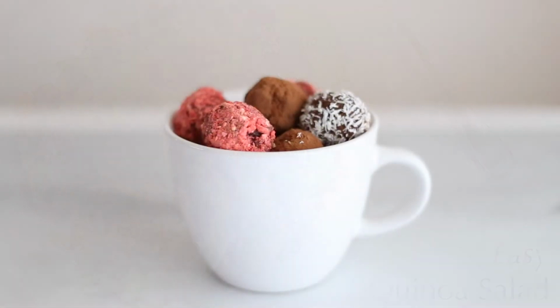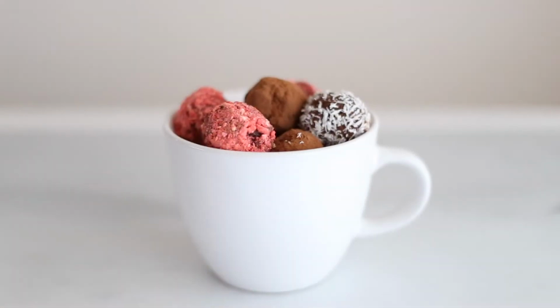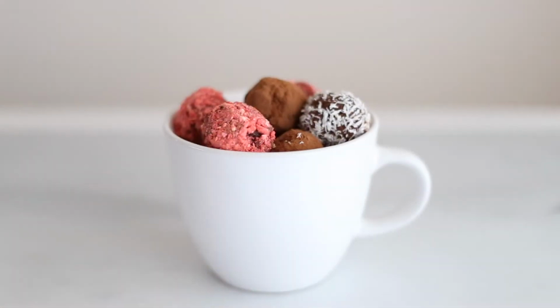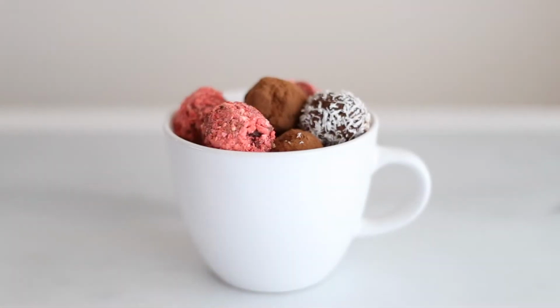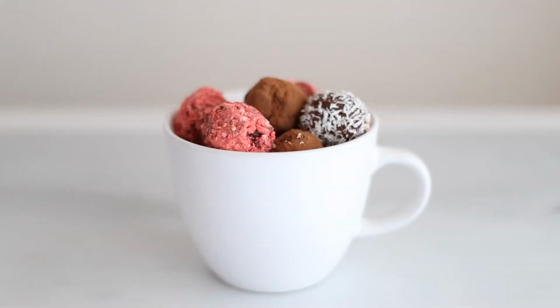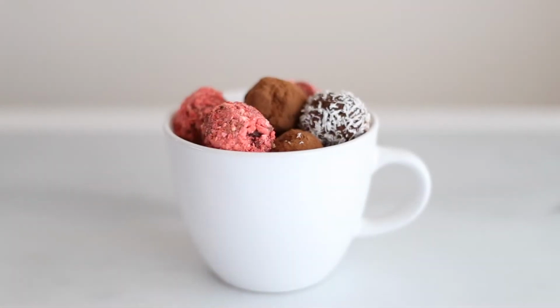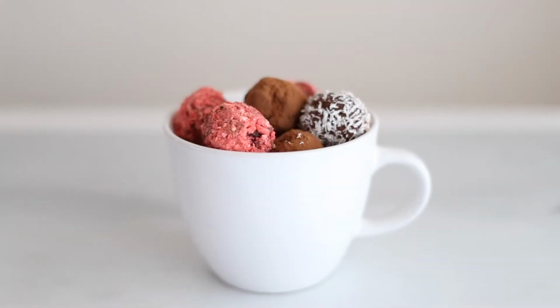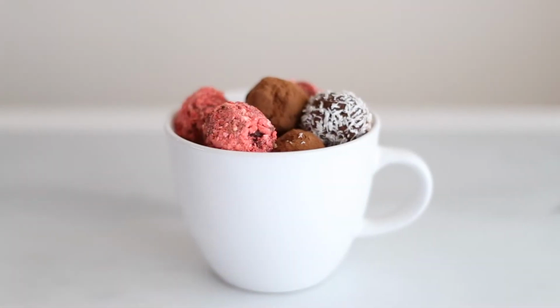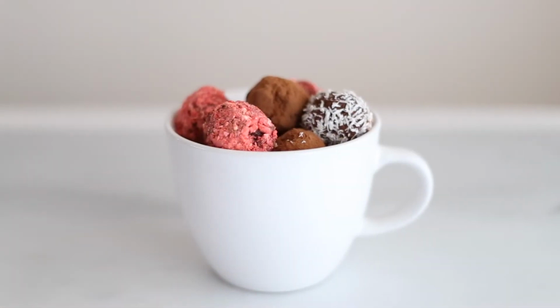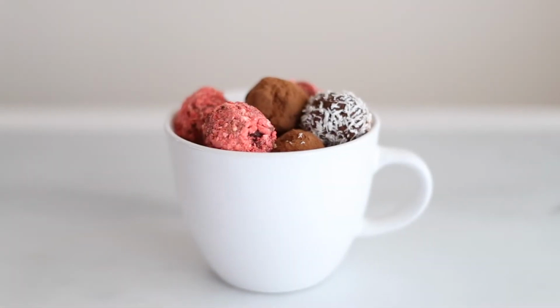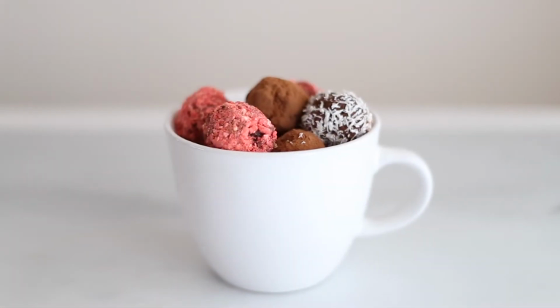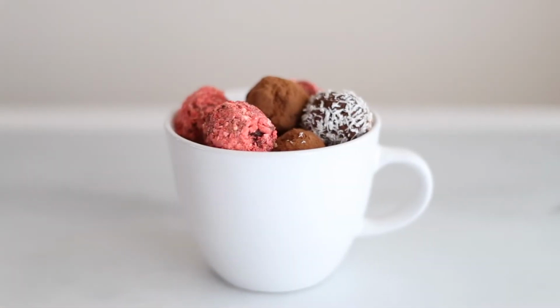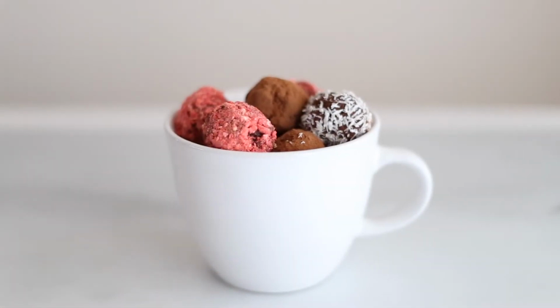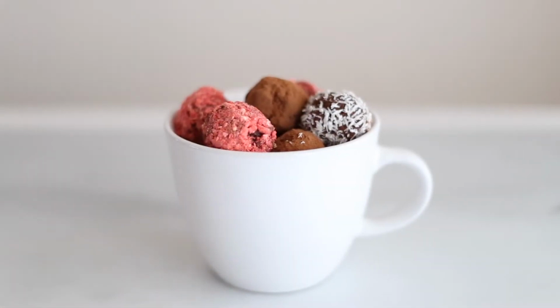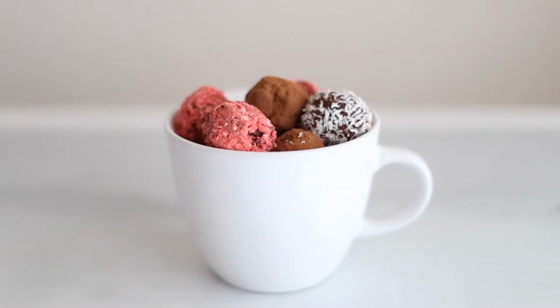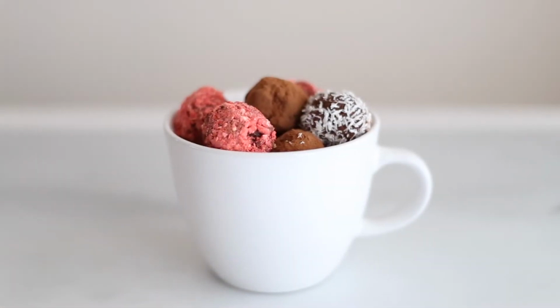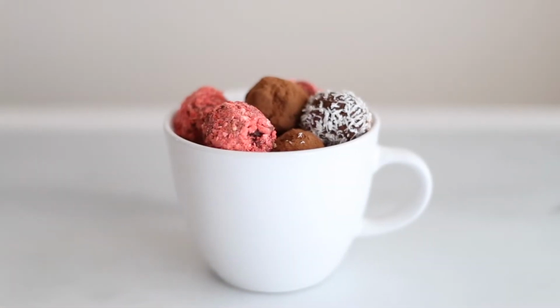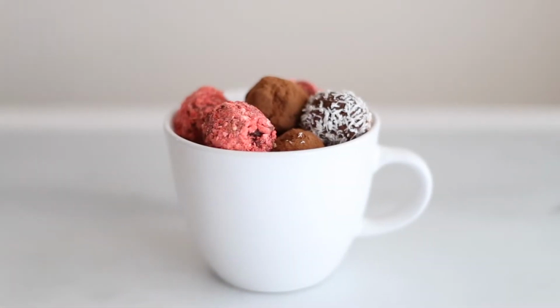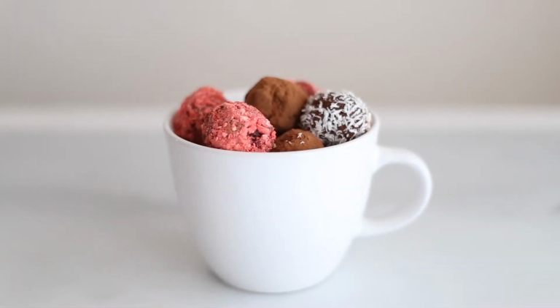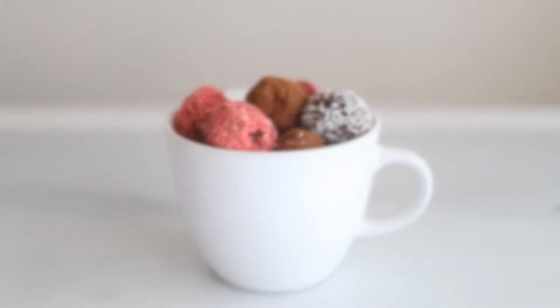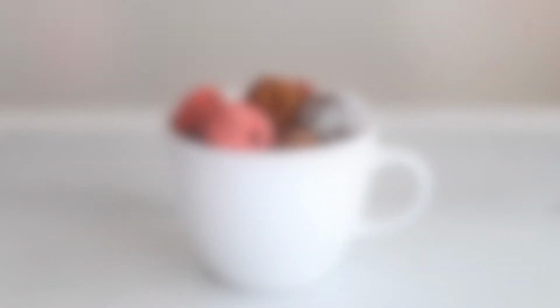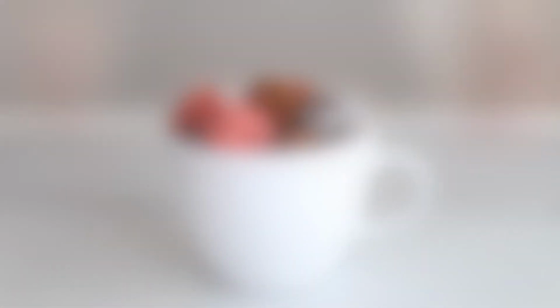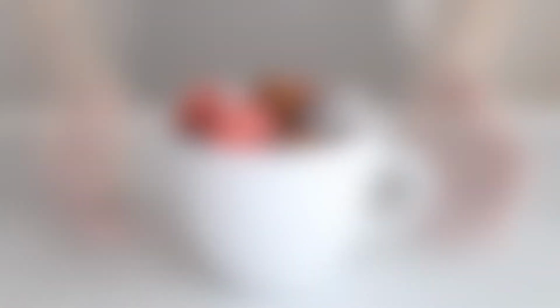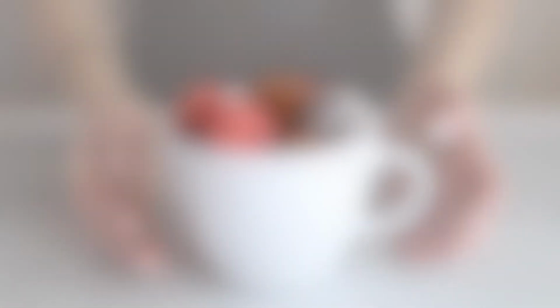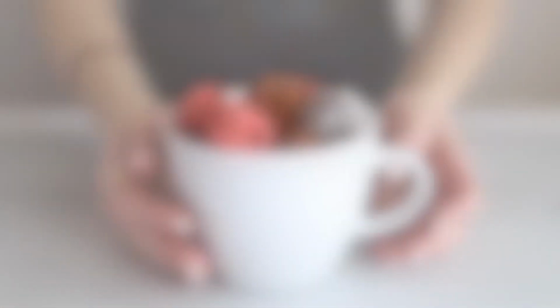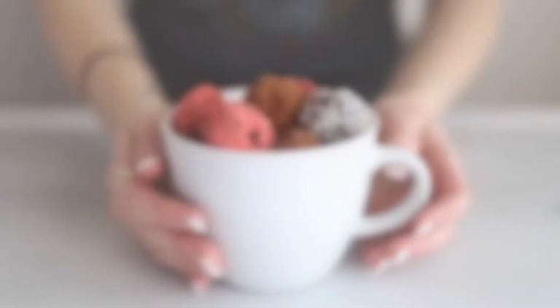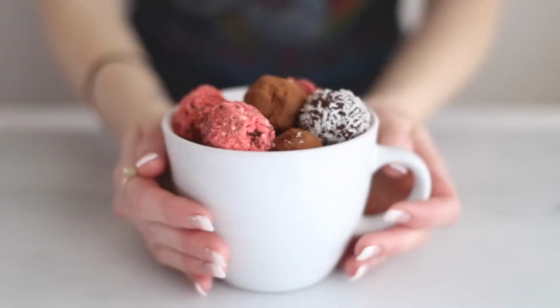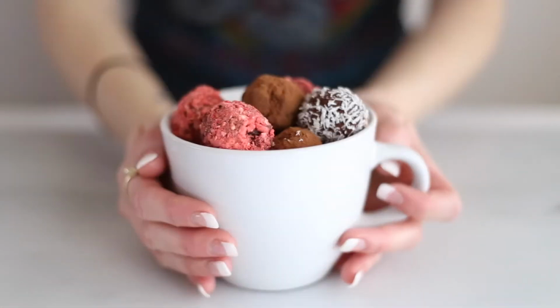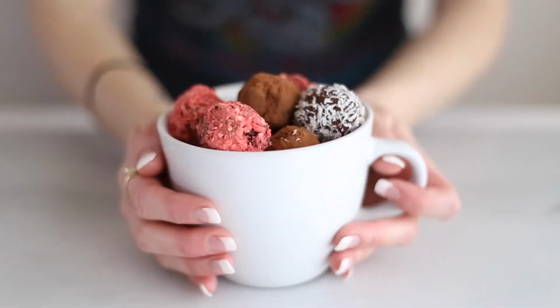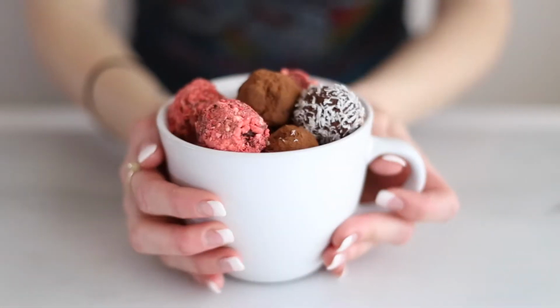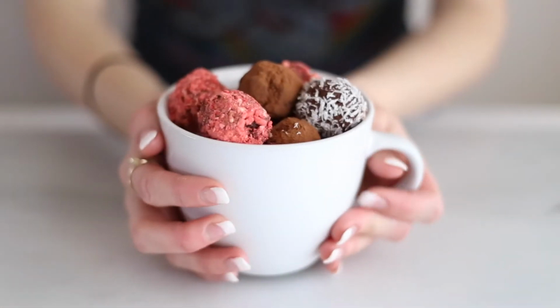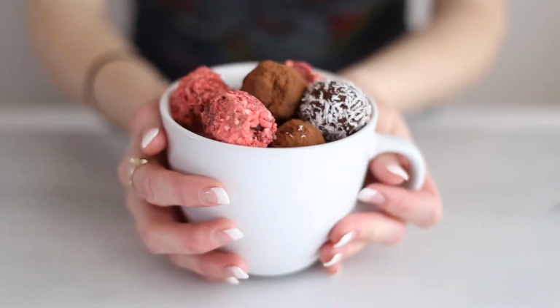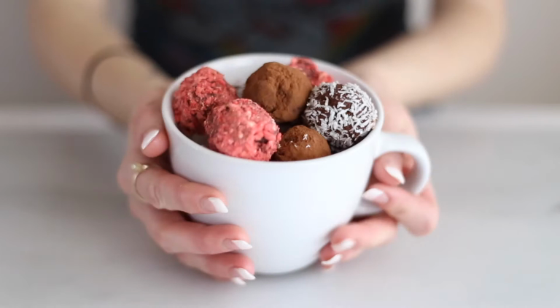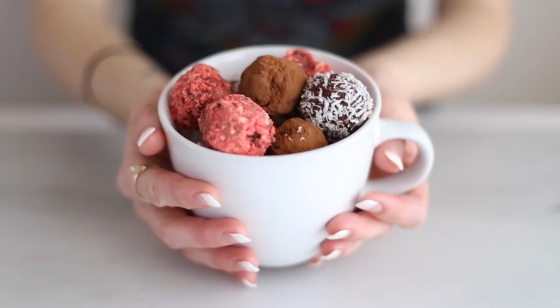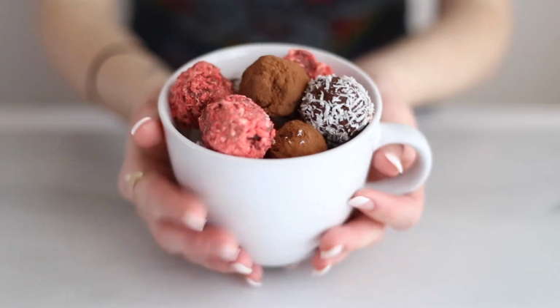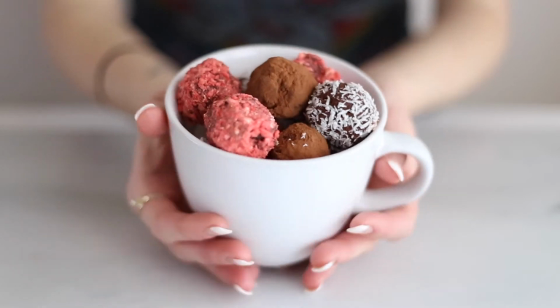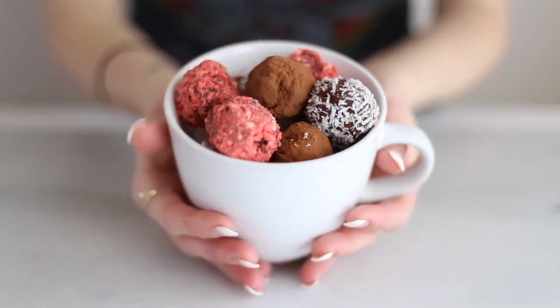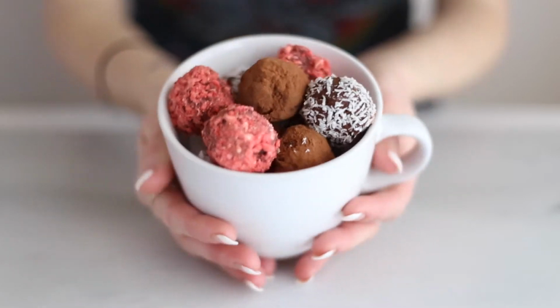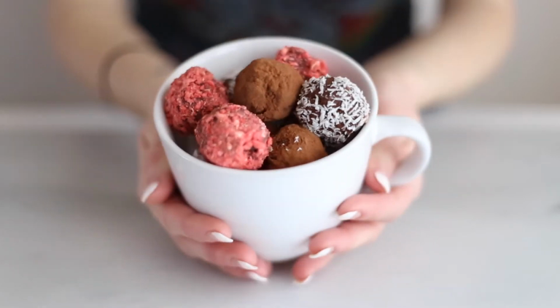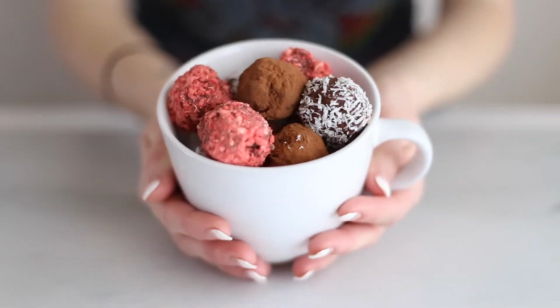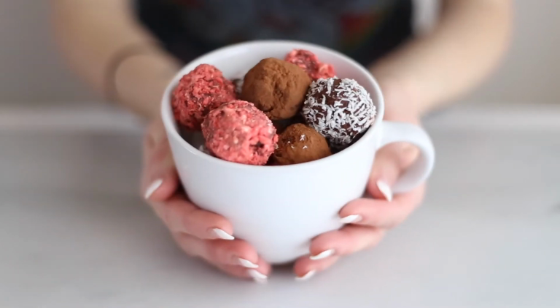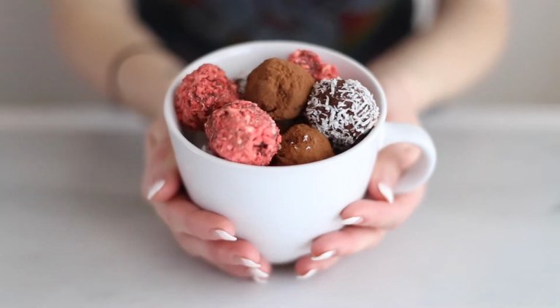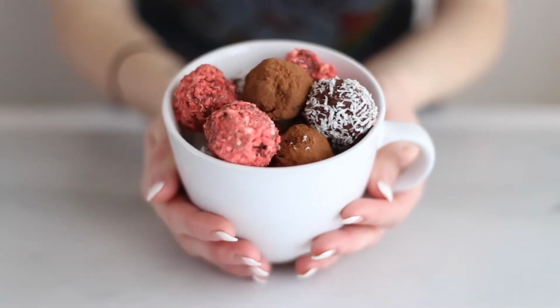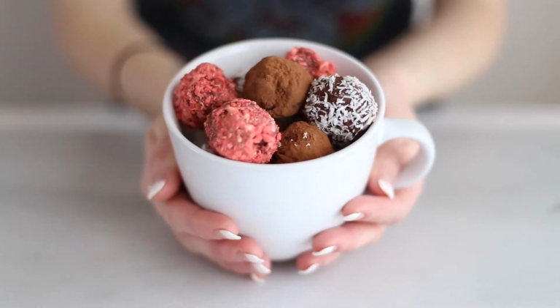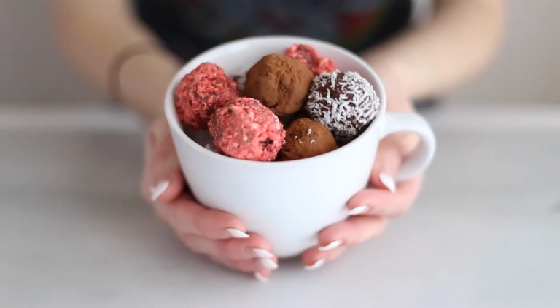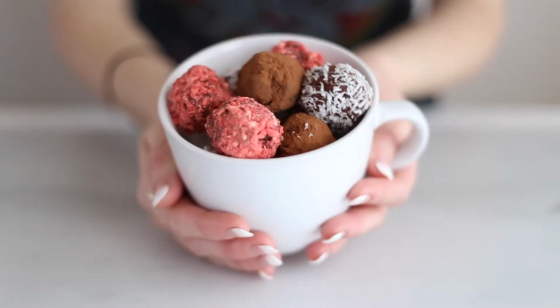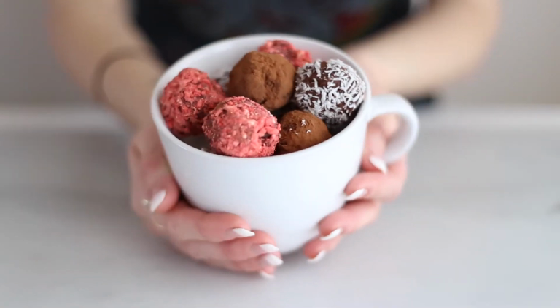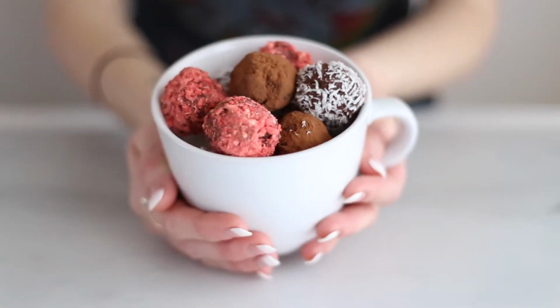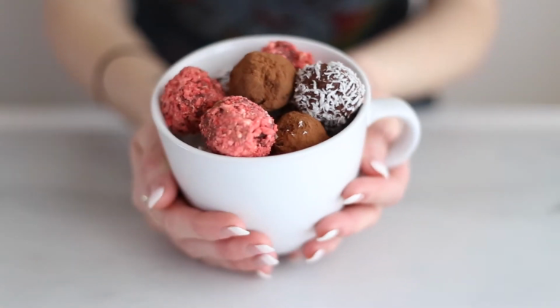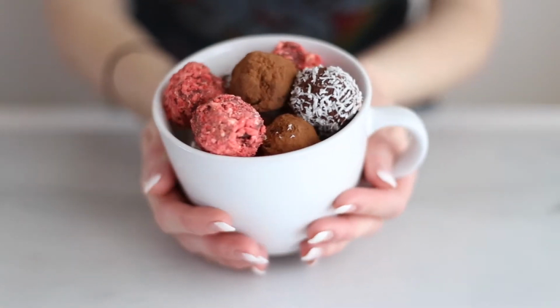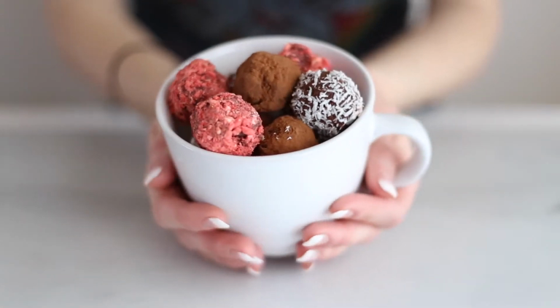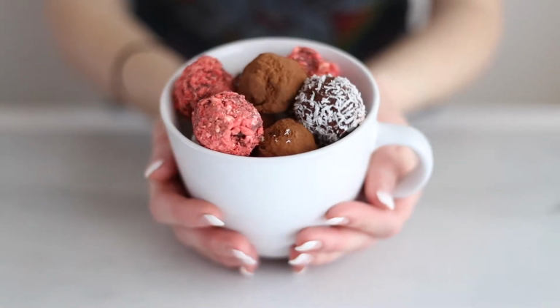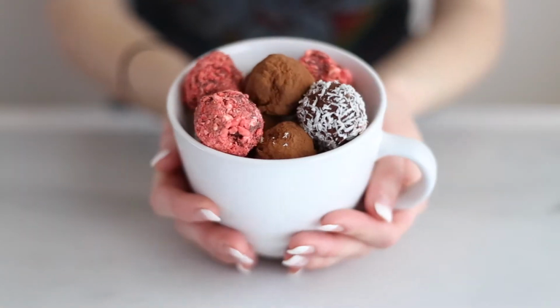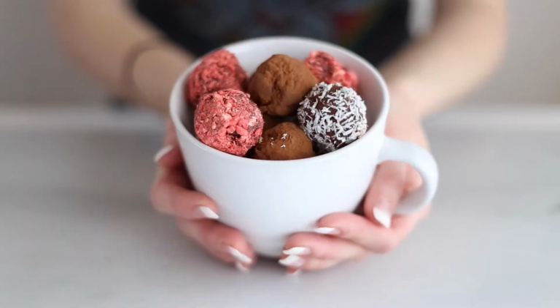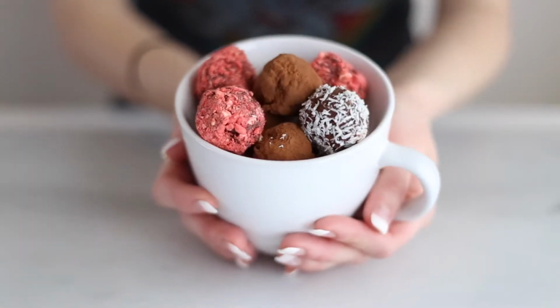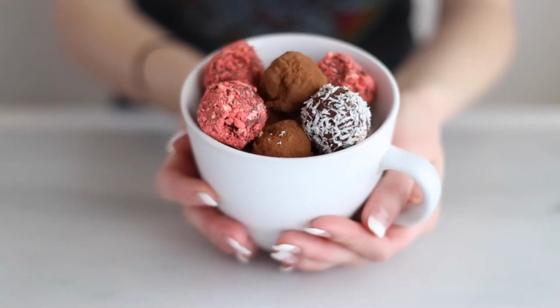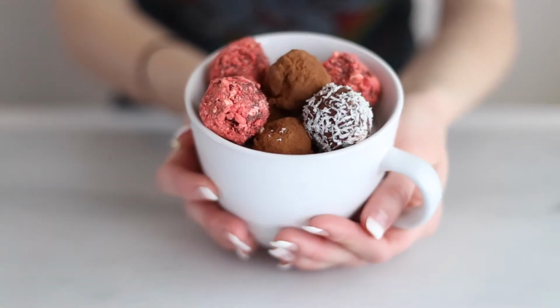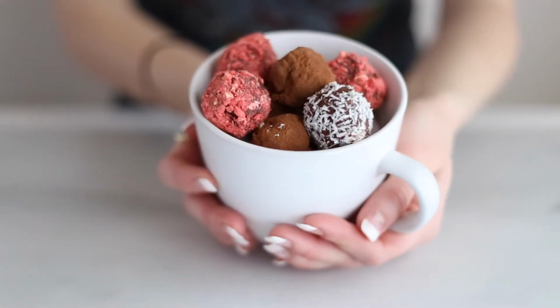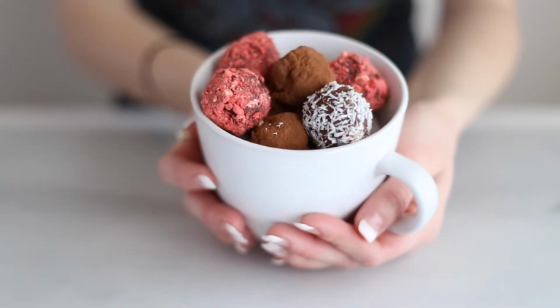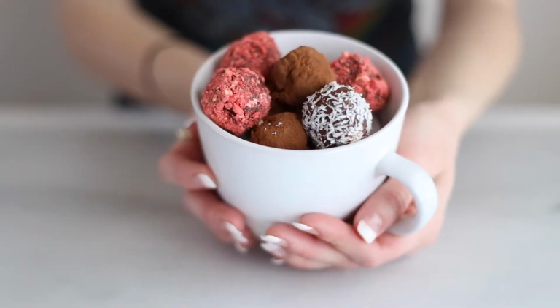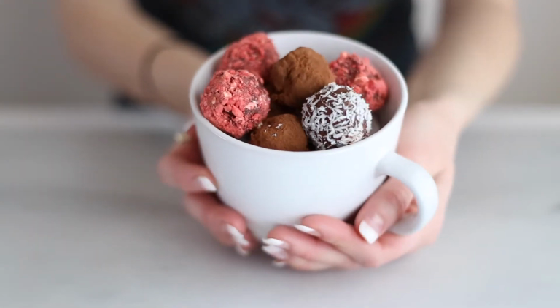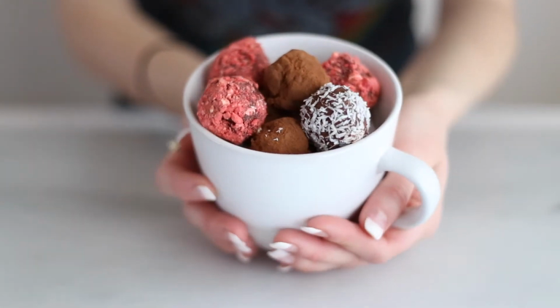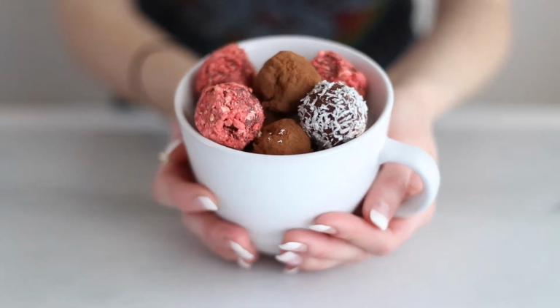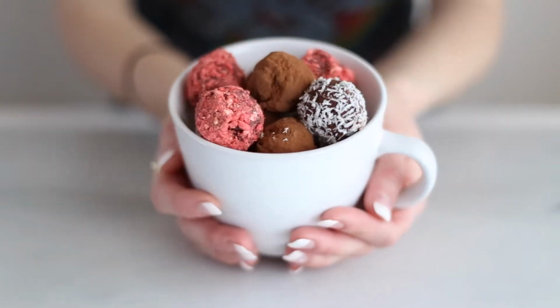Hey guys, welcome back to my channel. So today I'm going to show you how to make some super yummy, healthy Valentine's Day truffles. Let's get started.